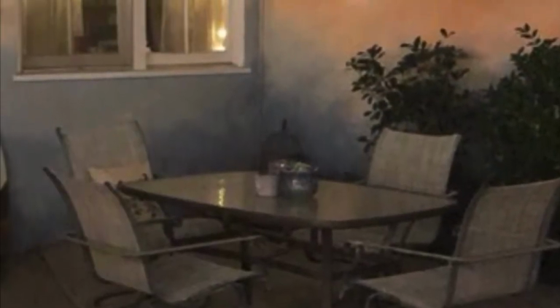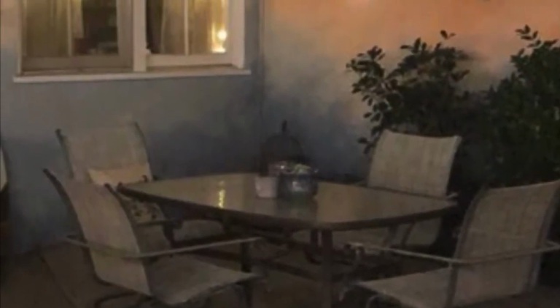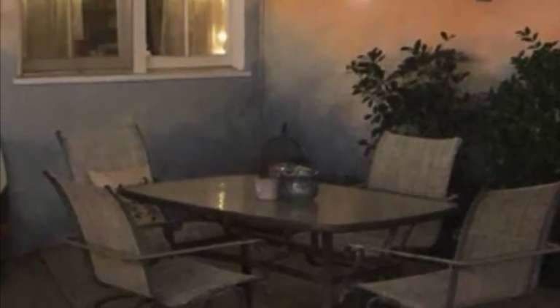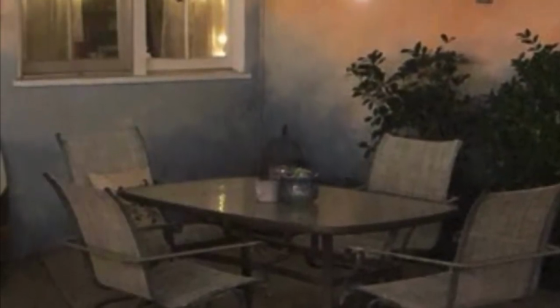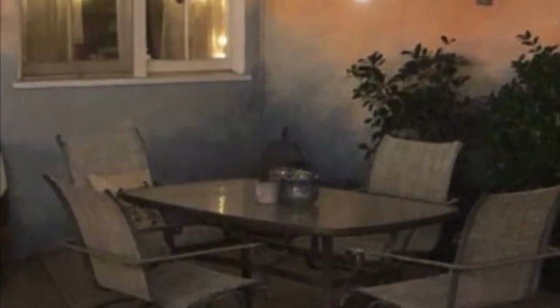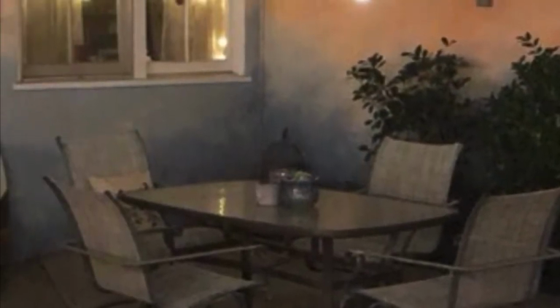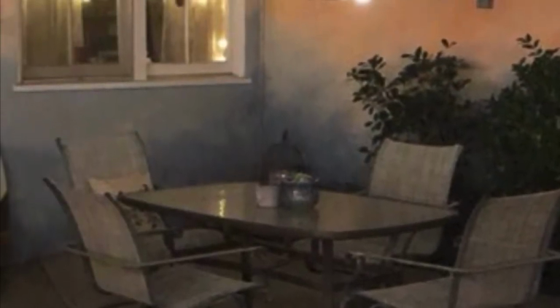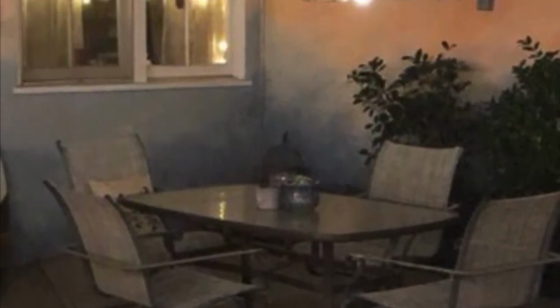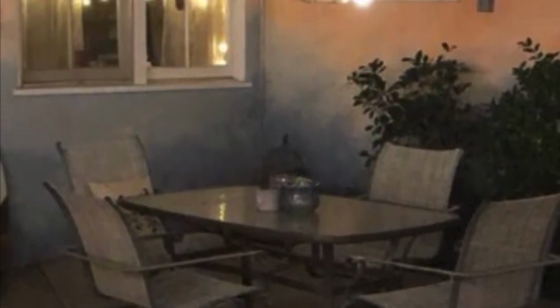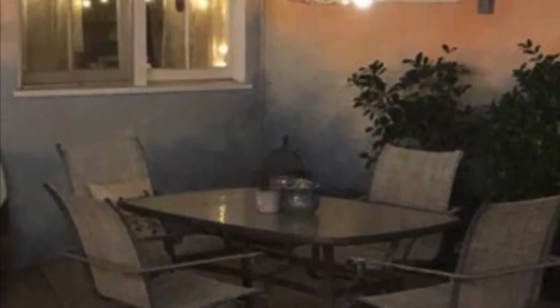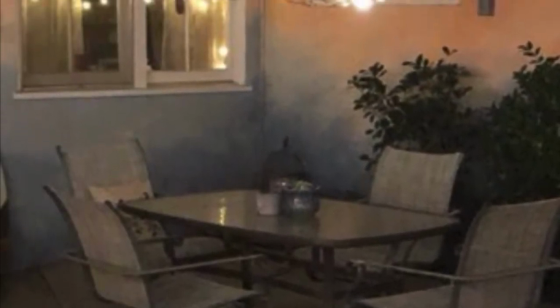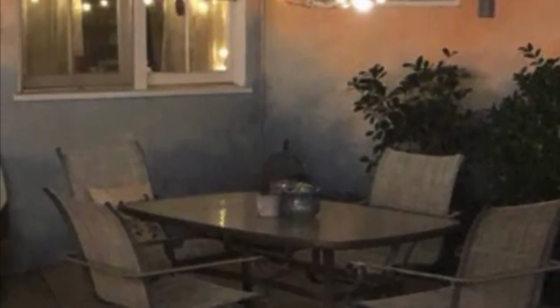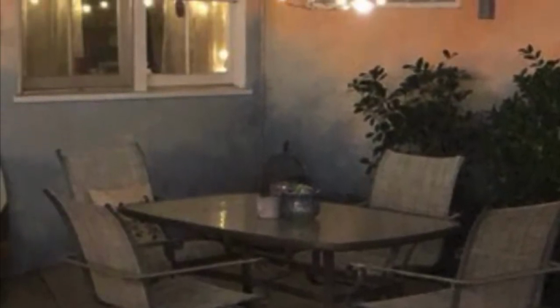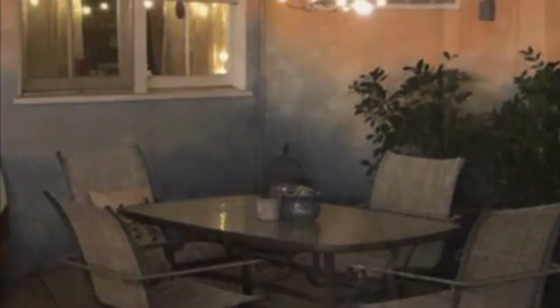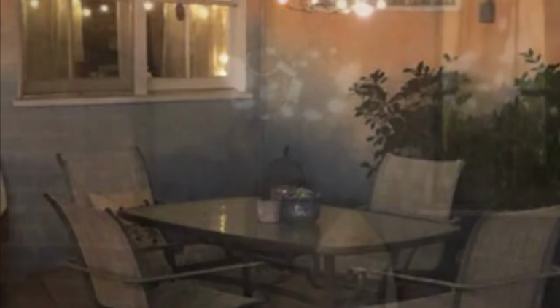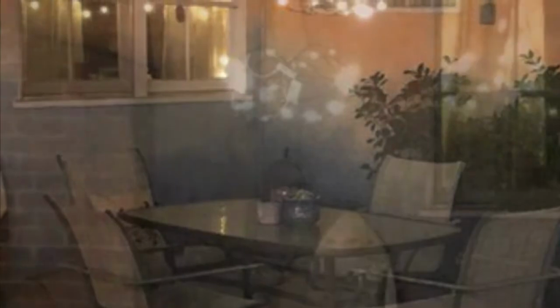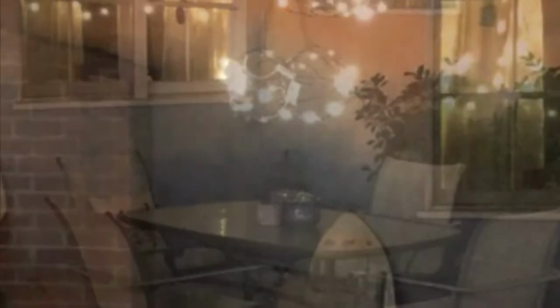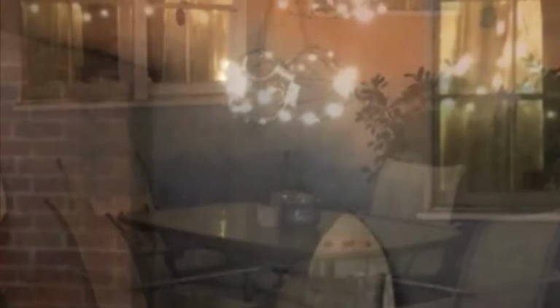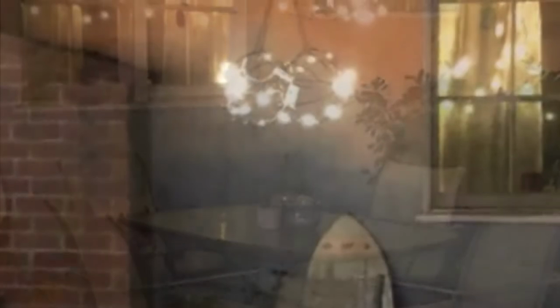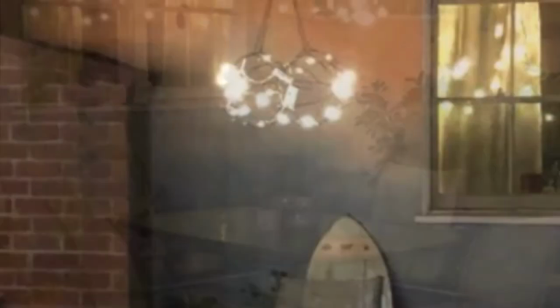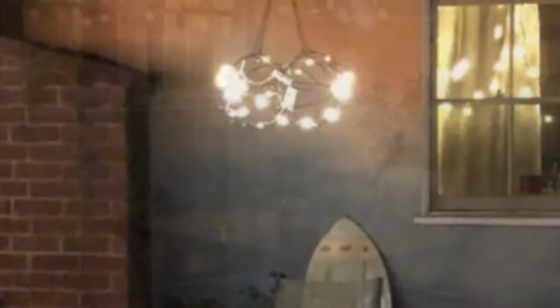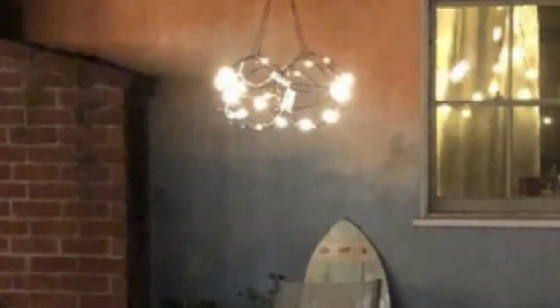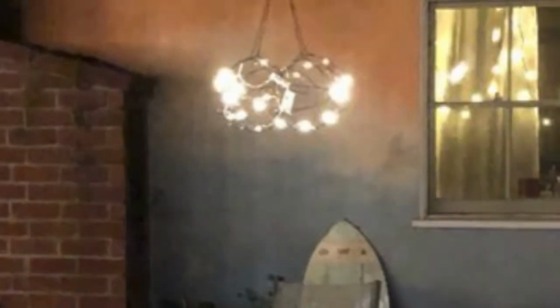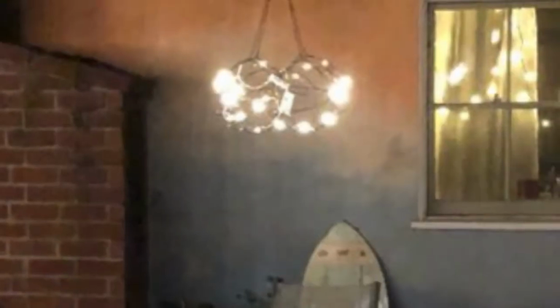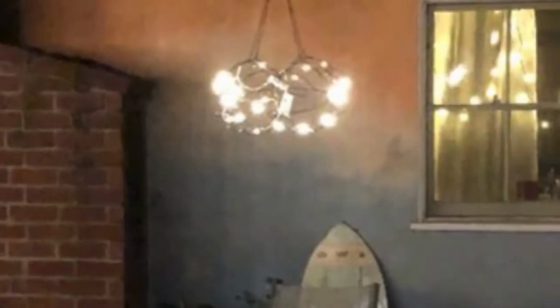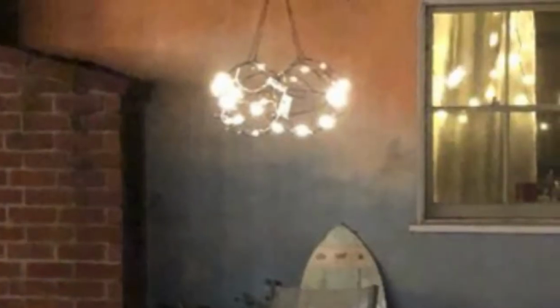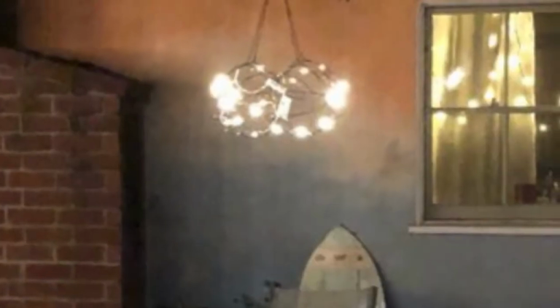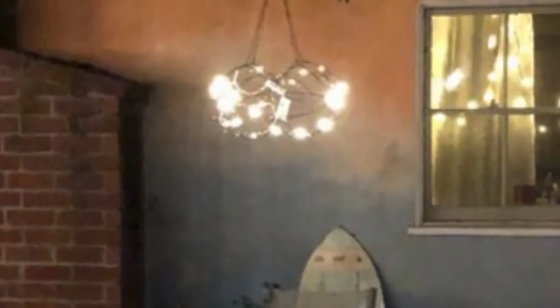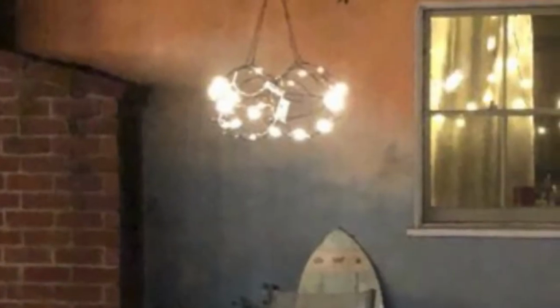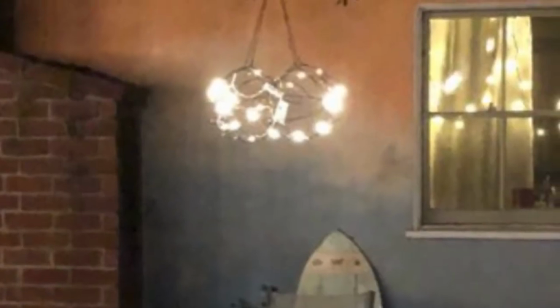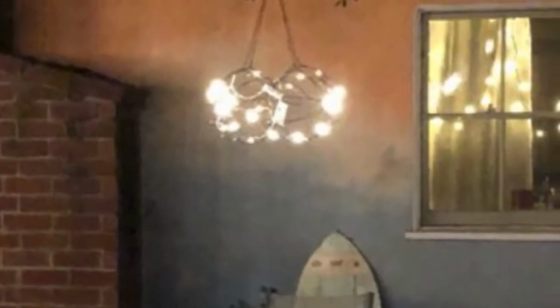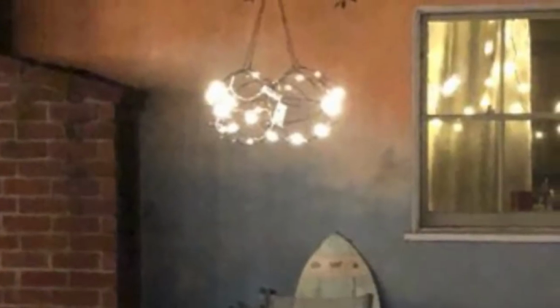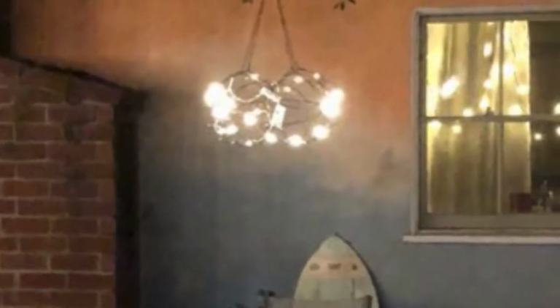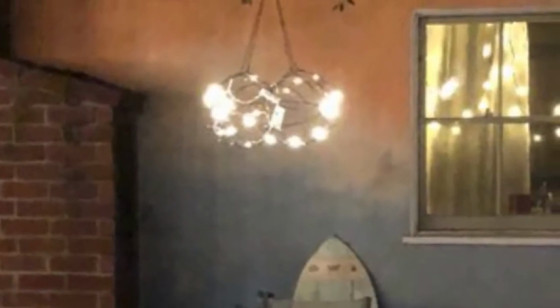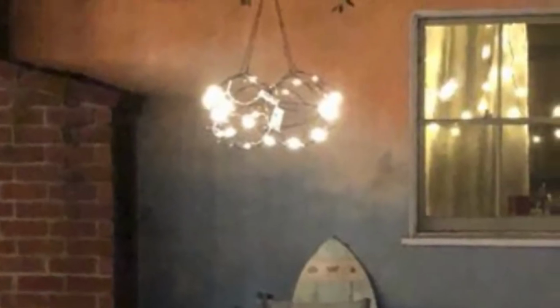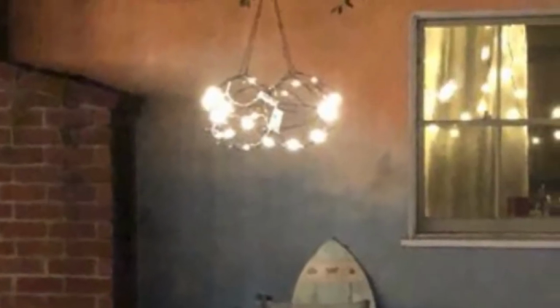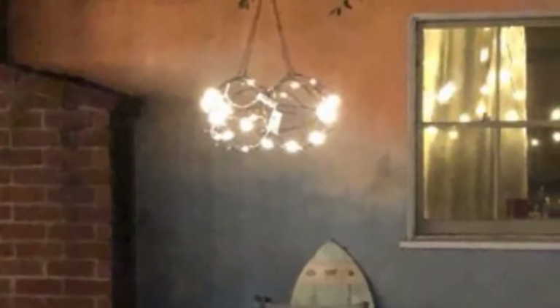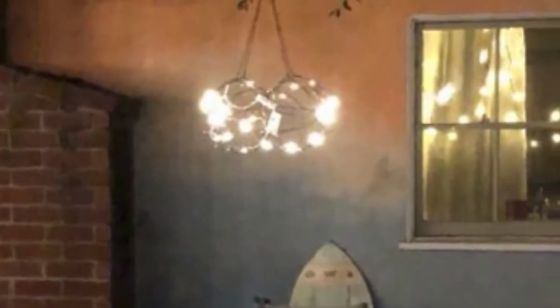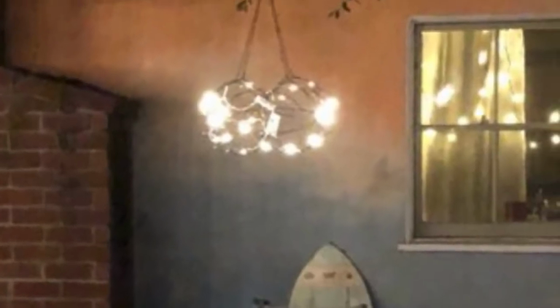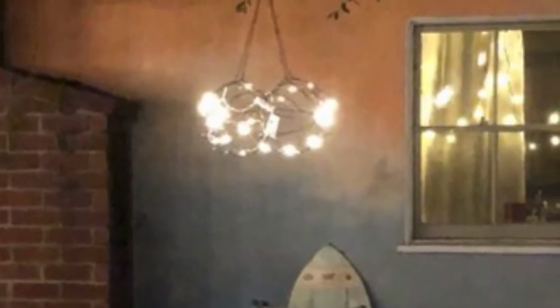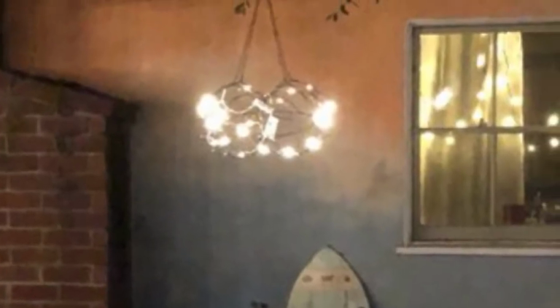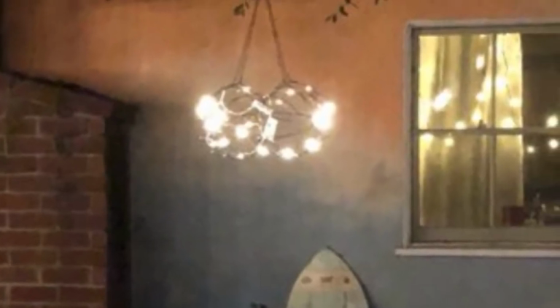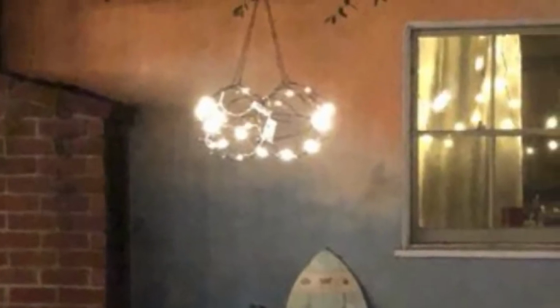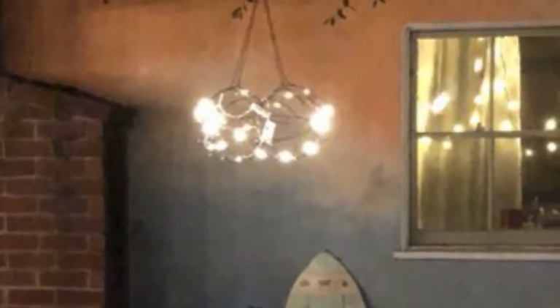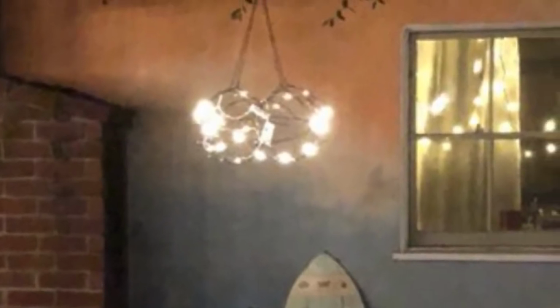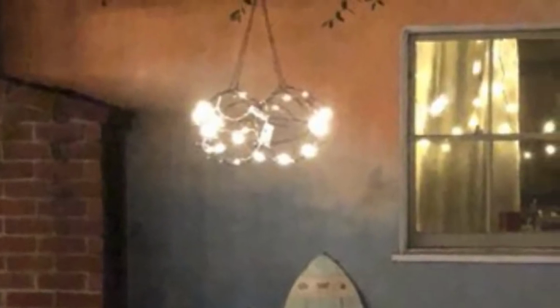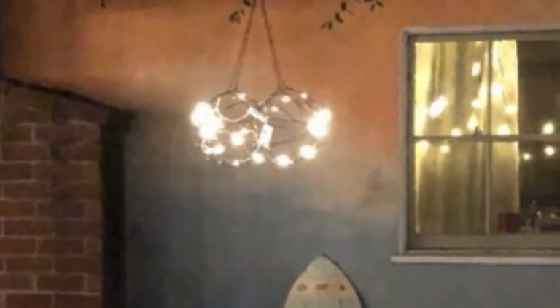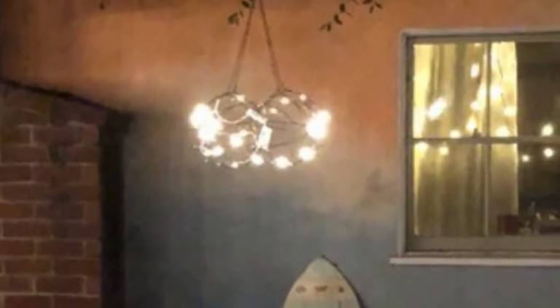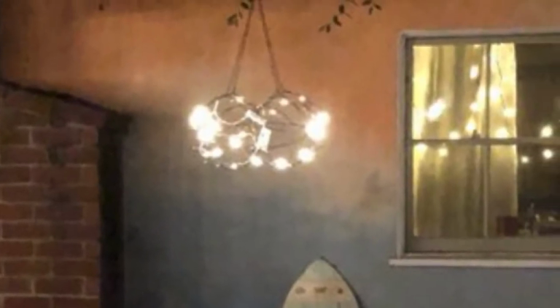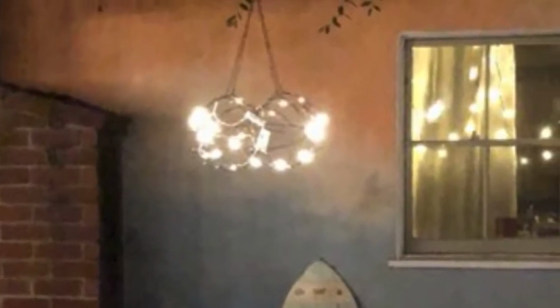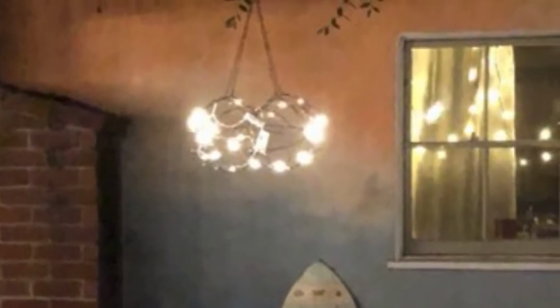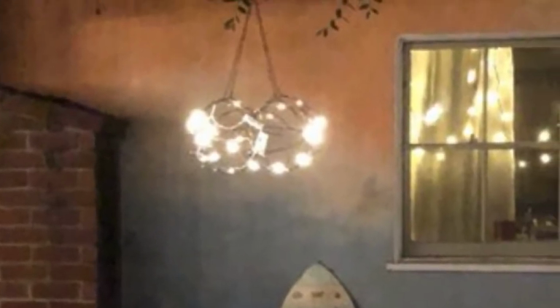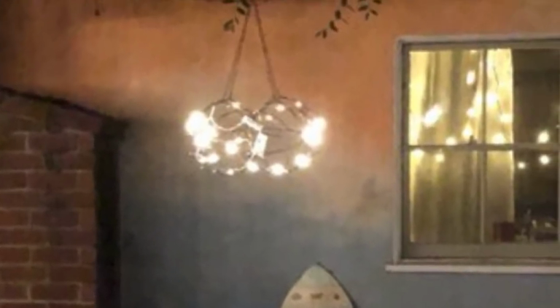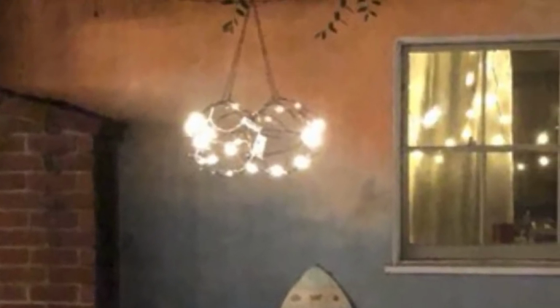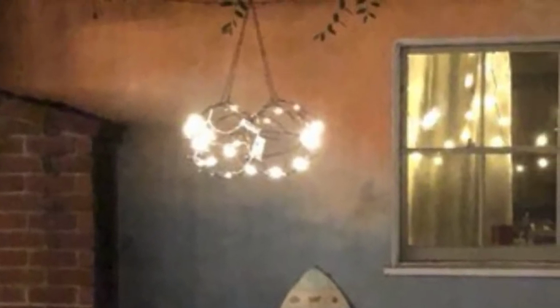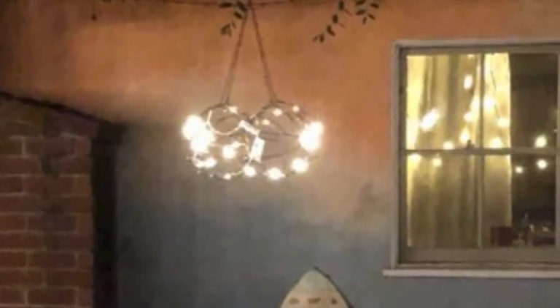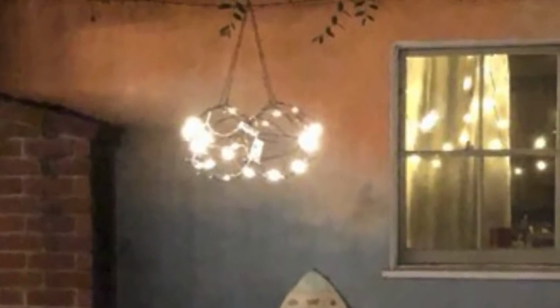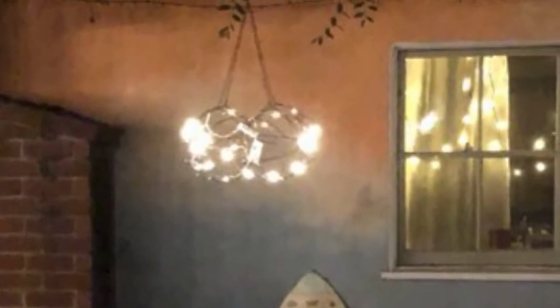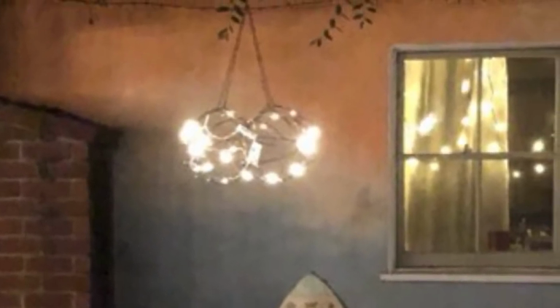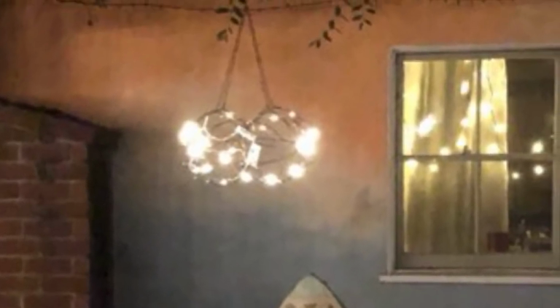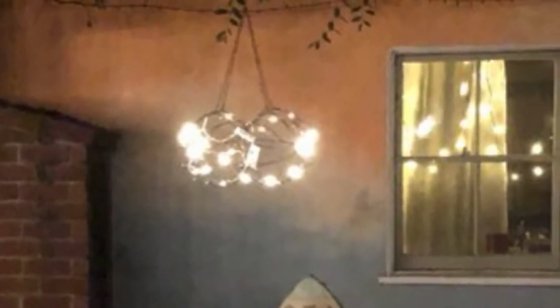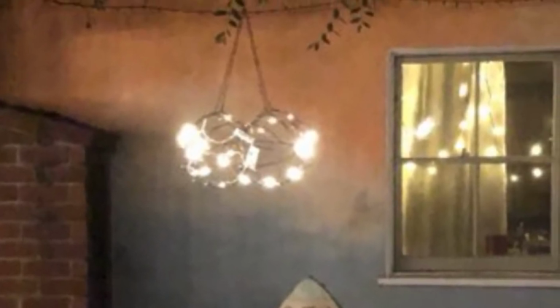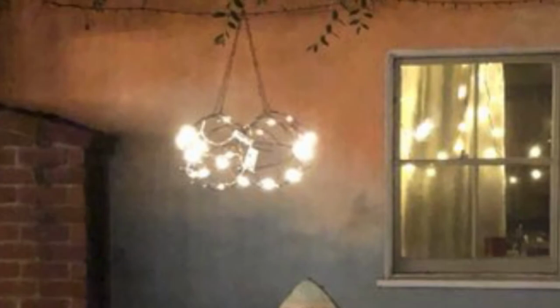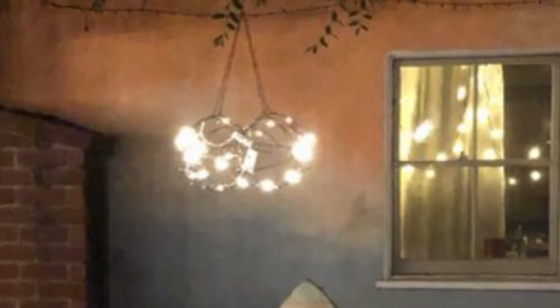This is the last shot of this, and I really, really like how it looks out there. It looks beautiful. Thanks for watching.